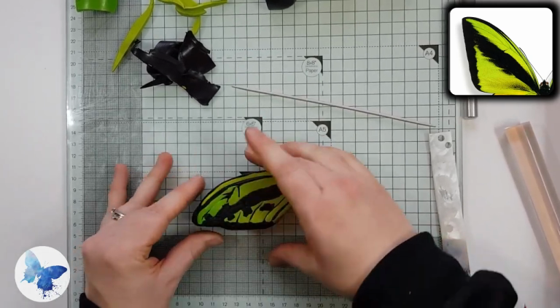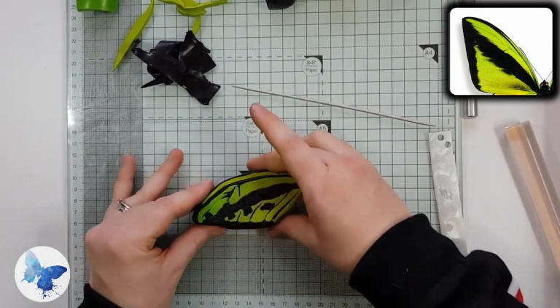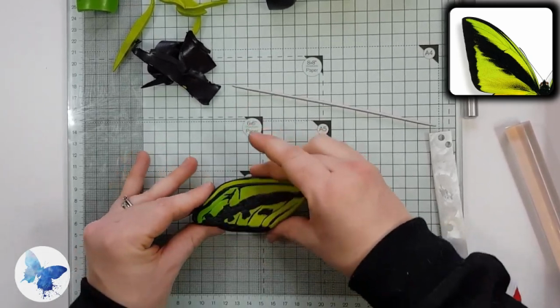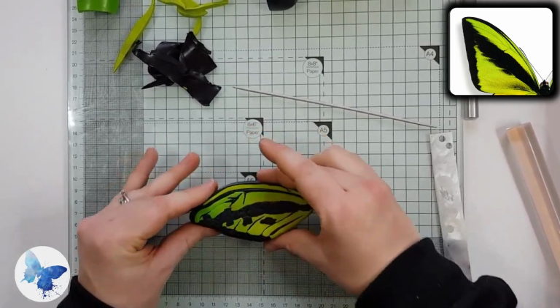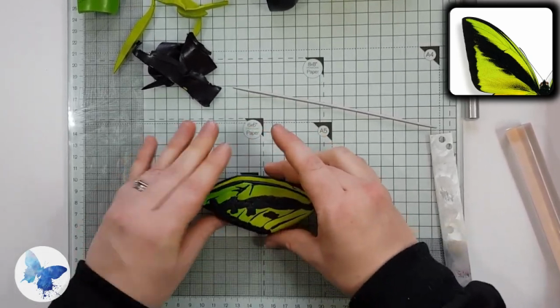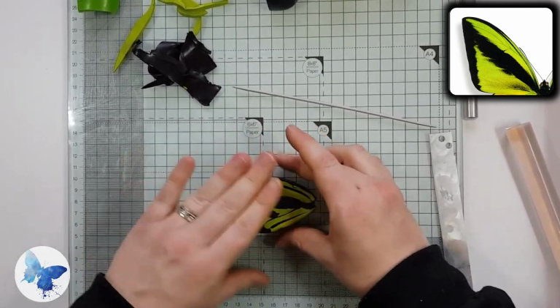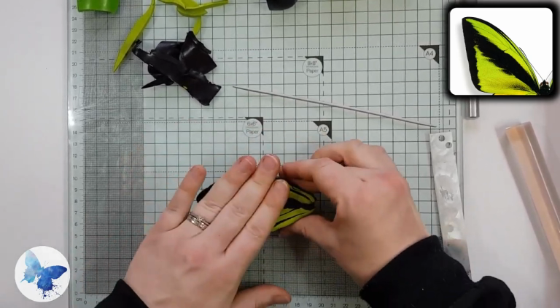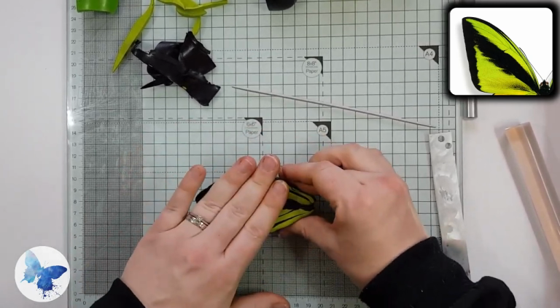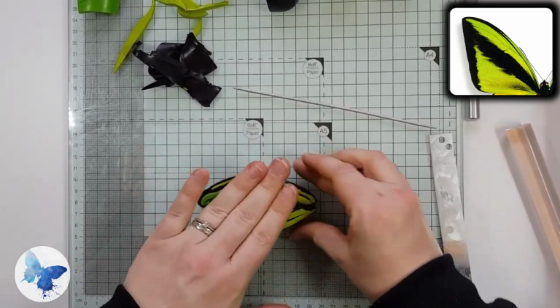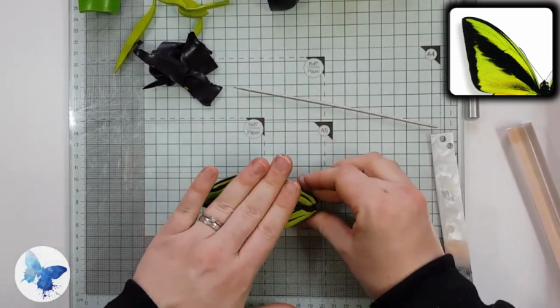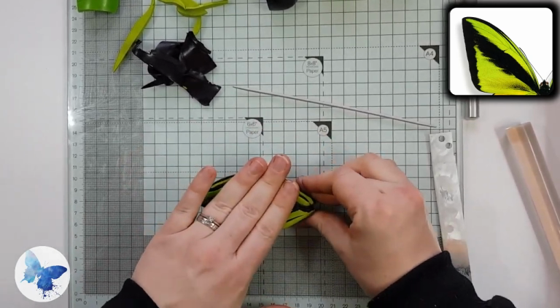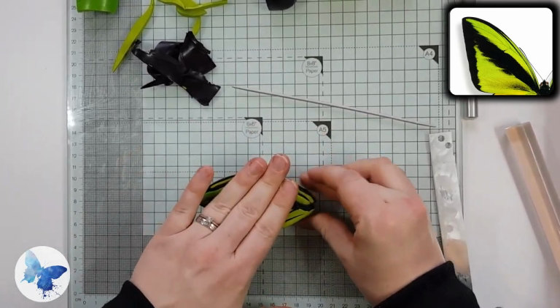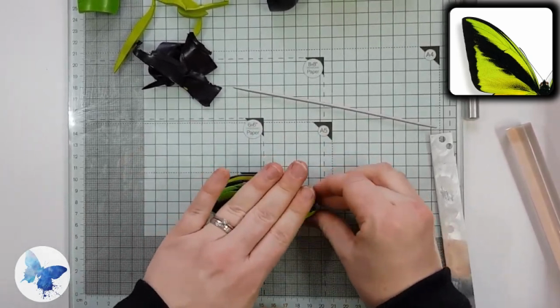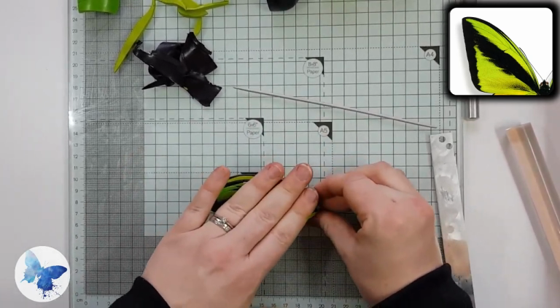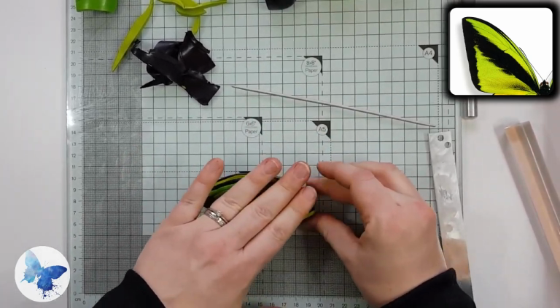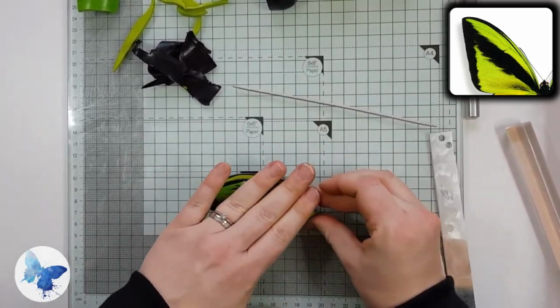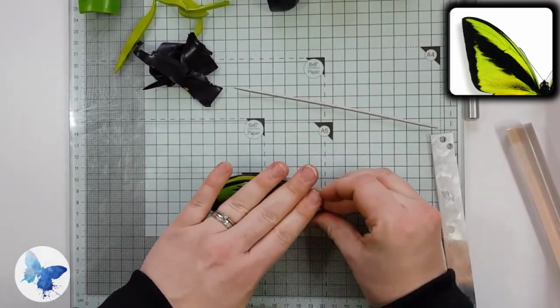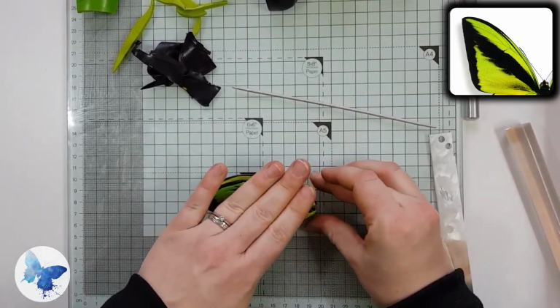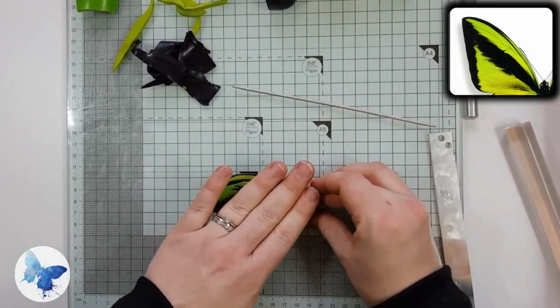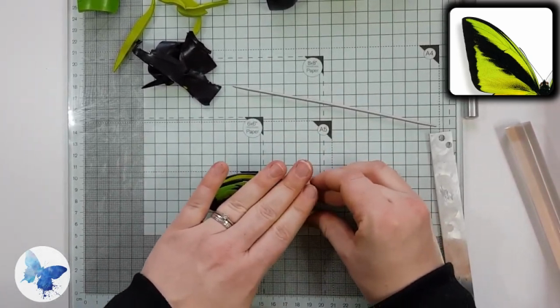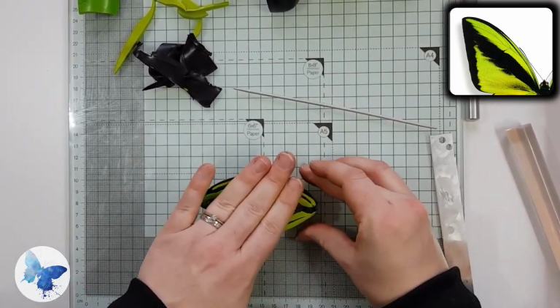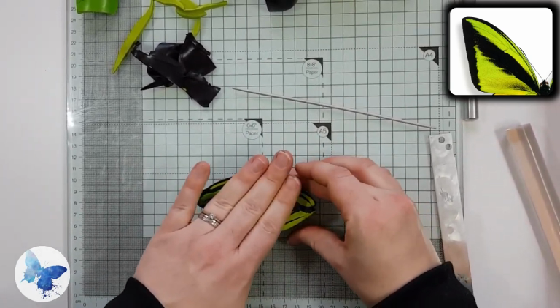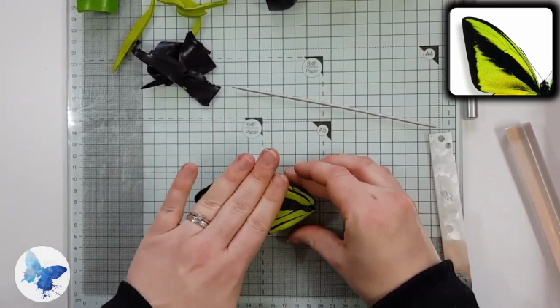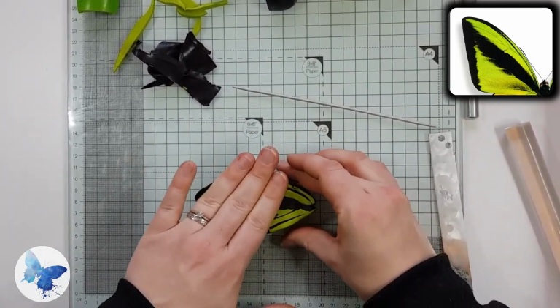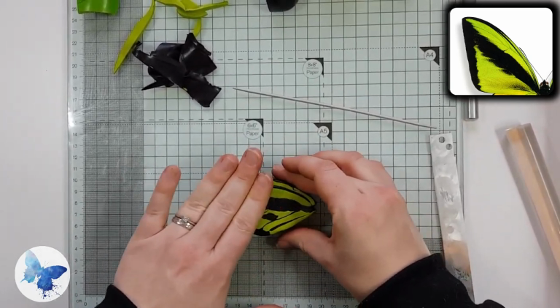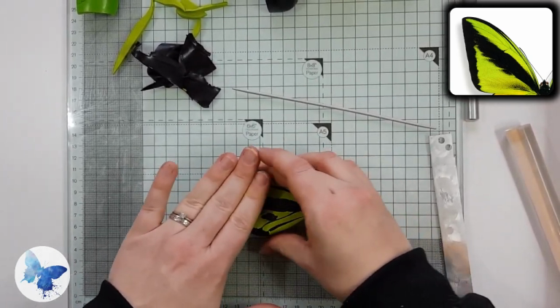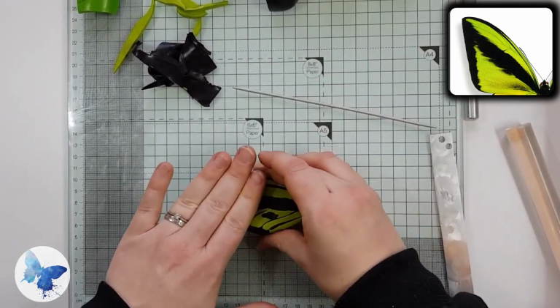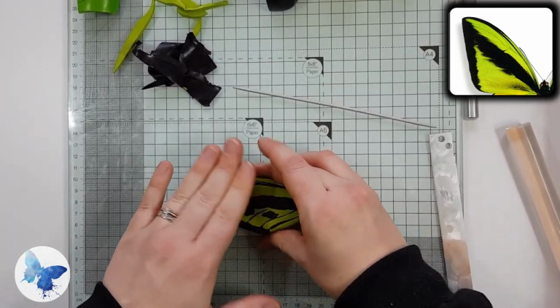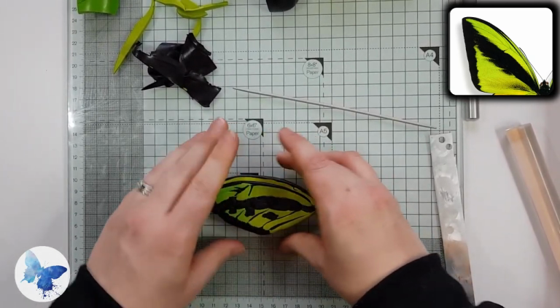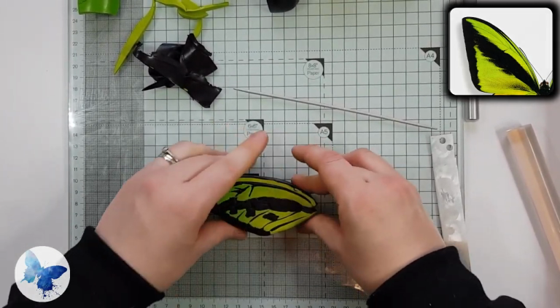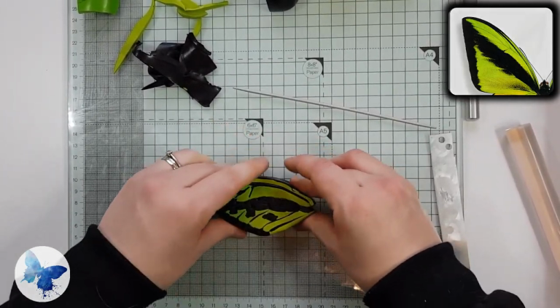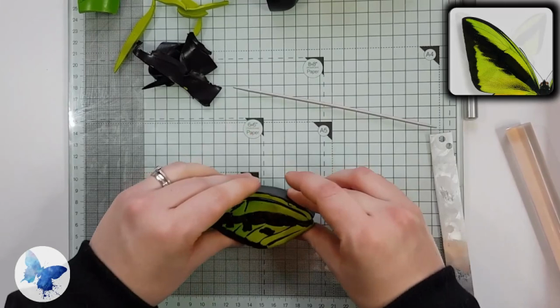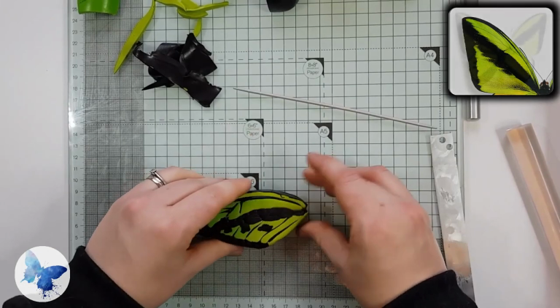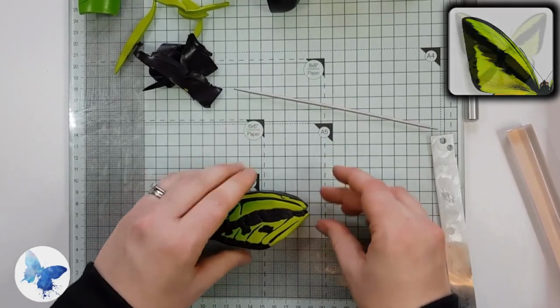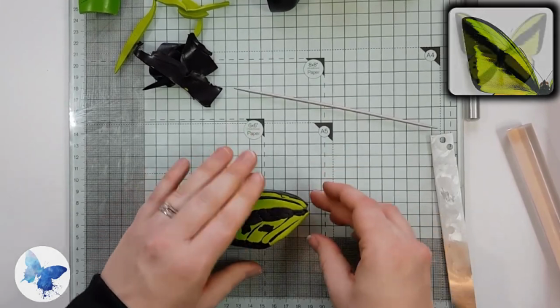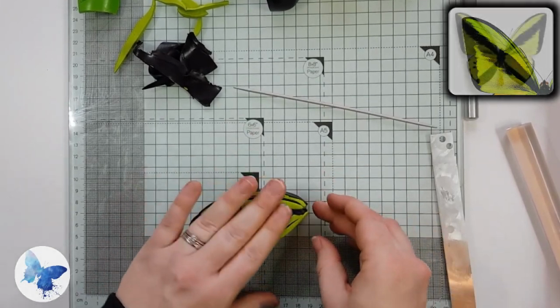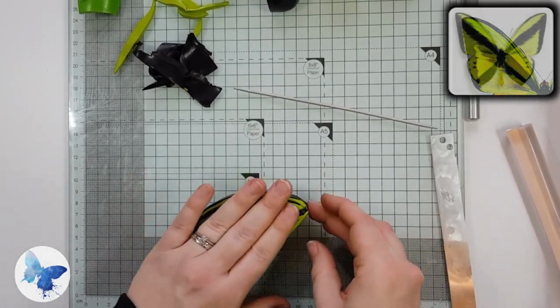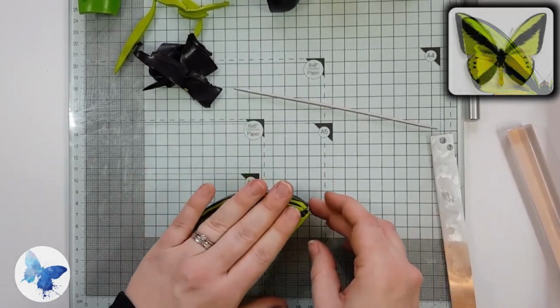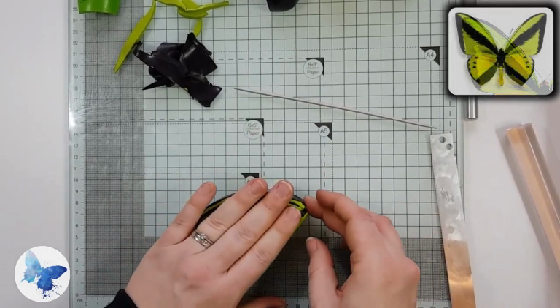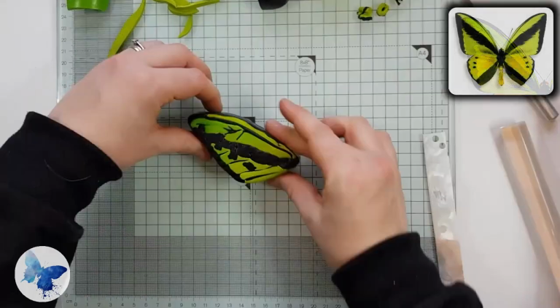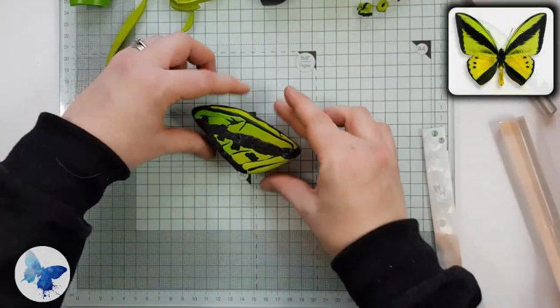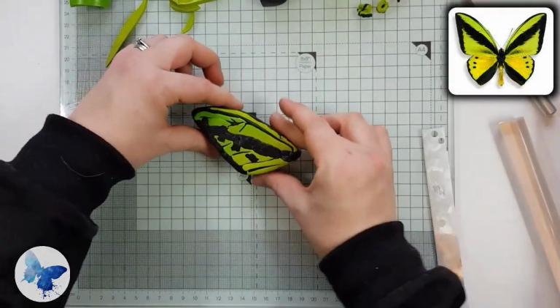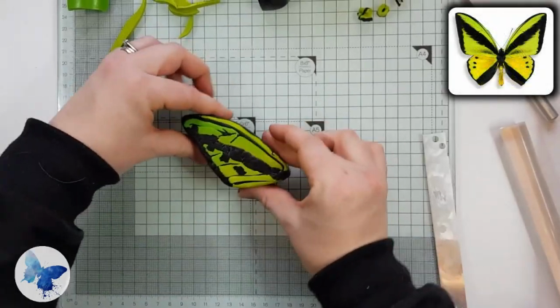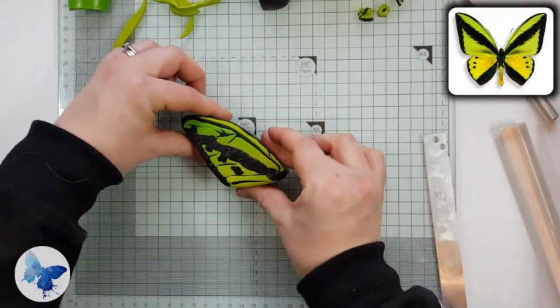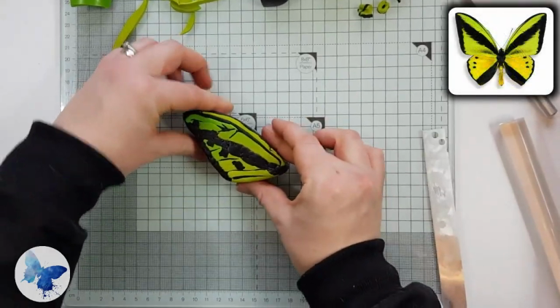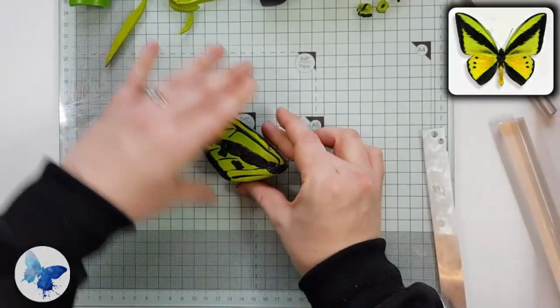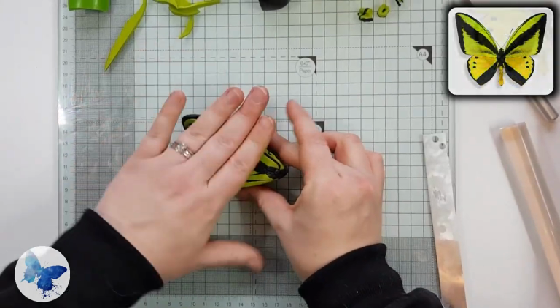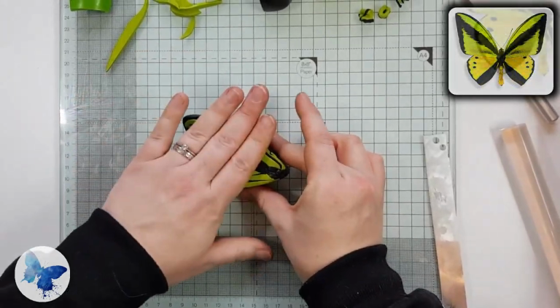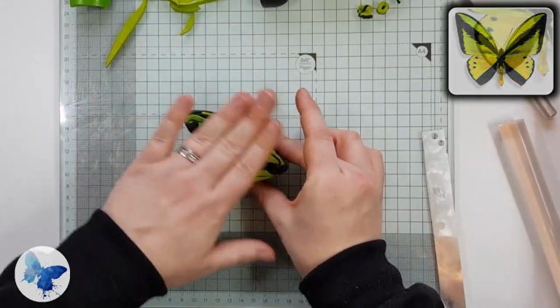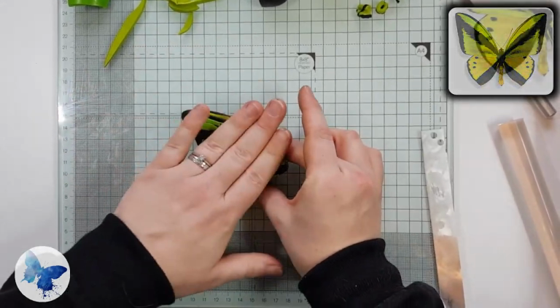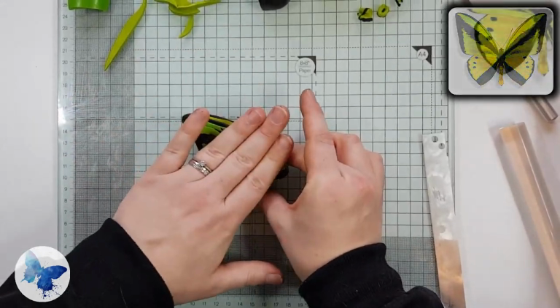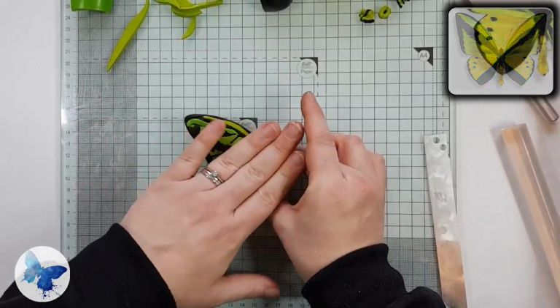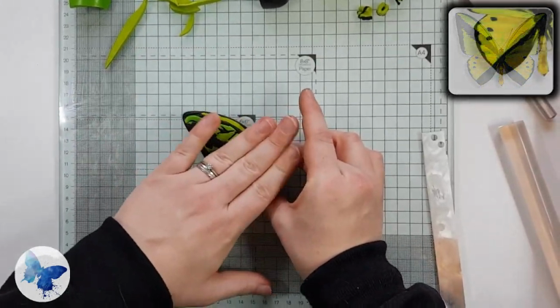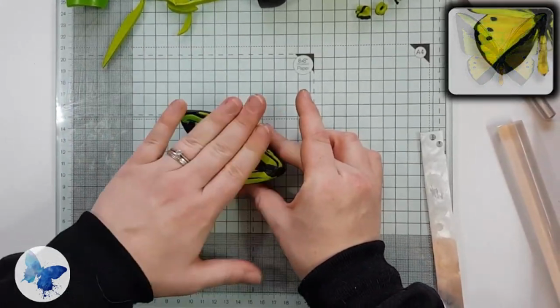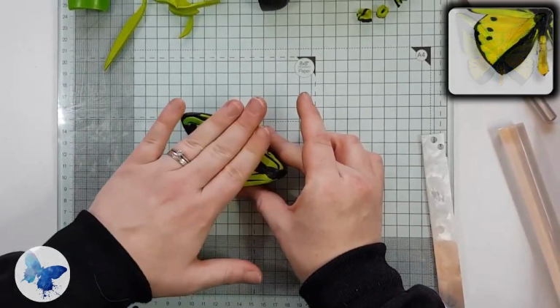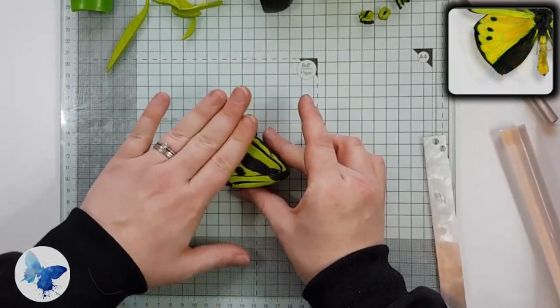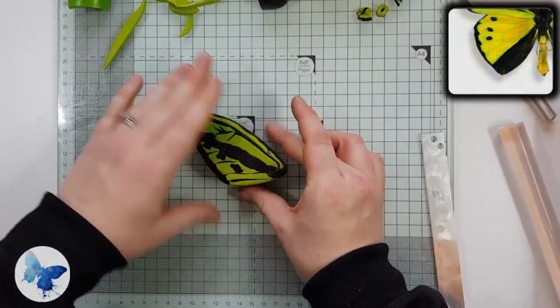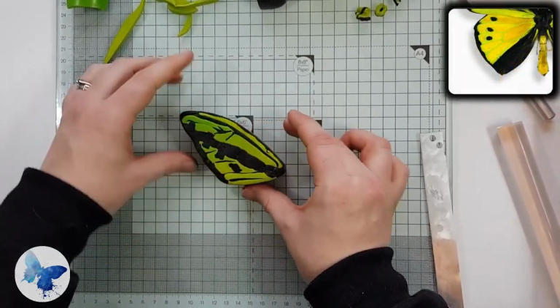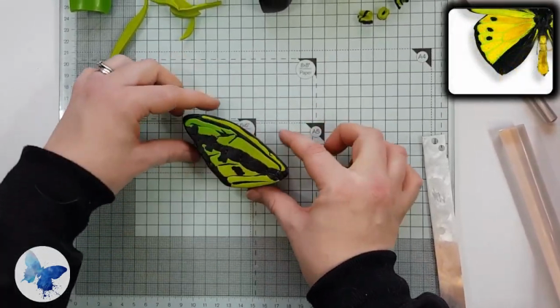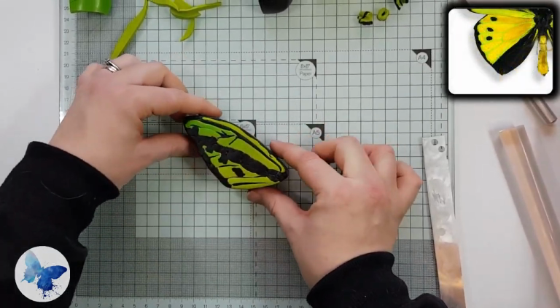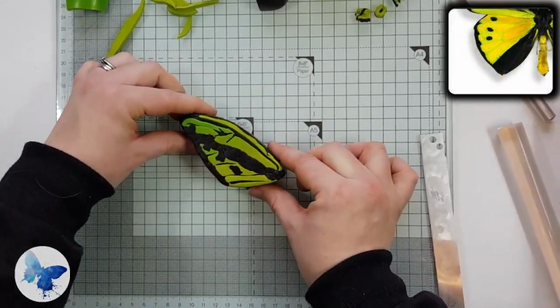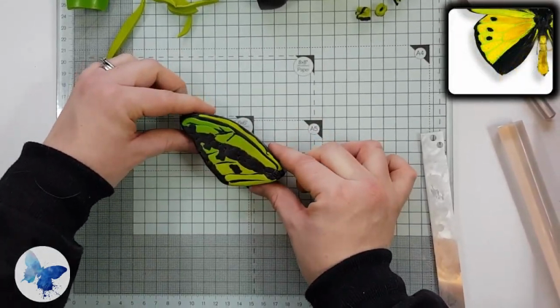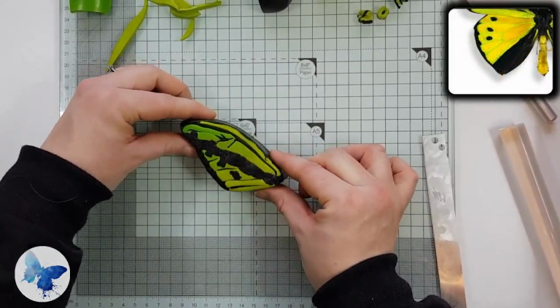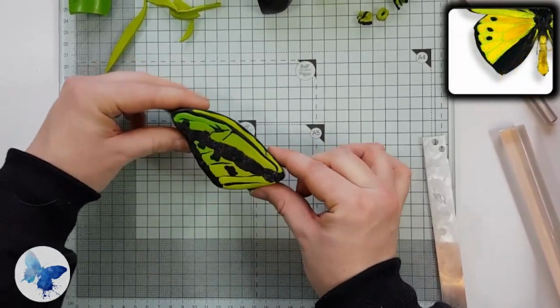Now give it a really good push together into a really nice shape, and that is the top wing complete.